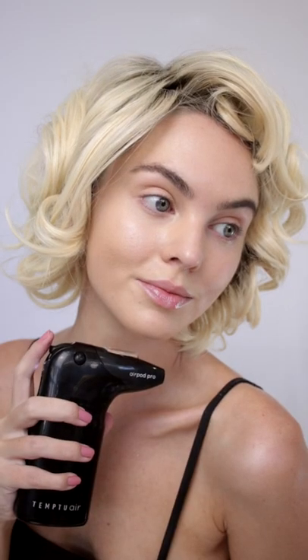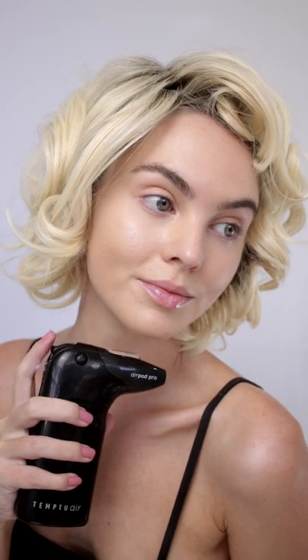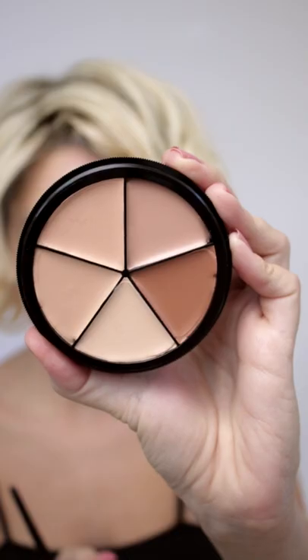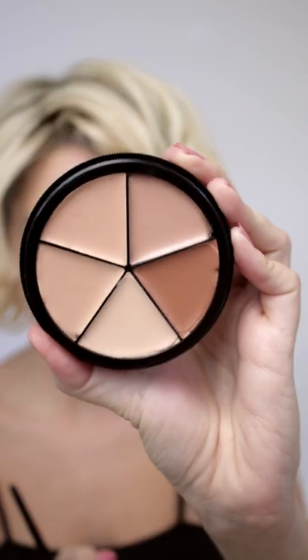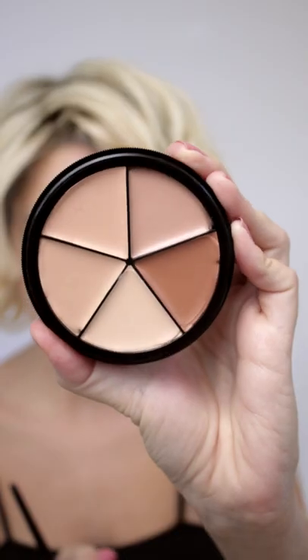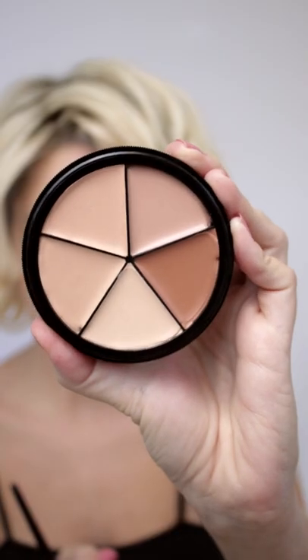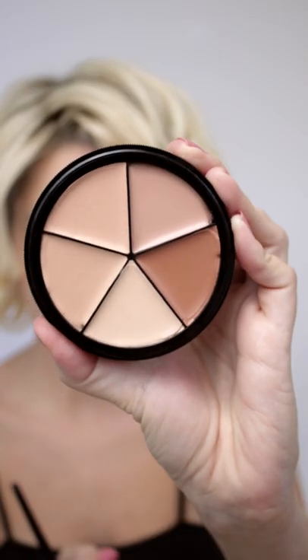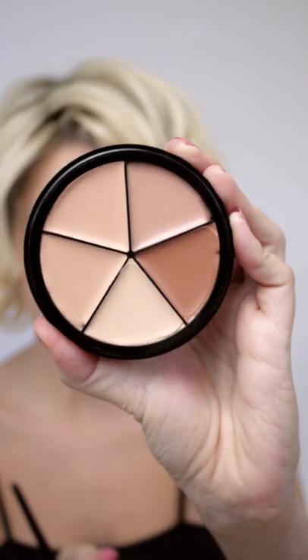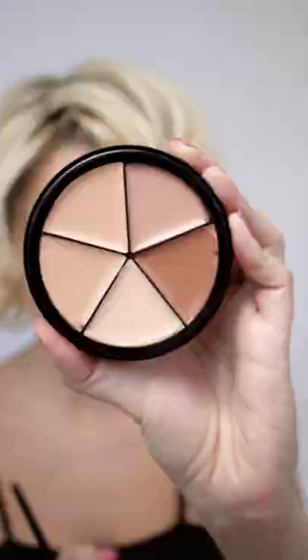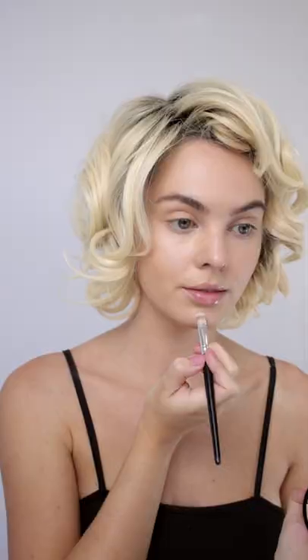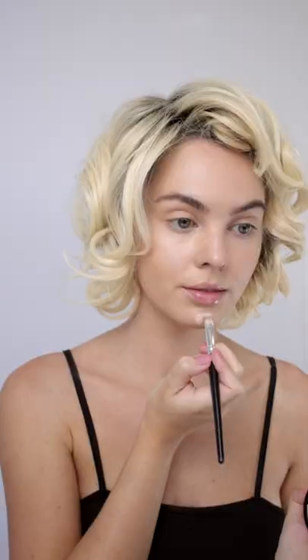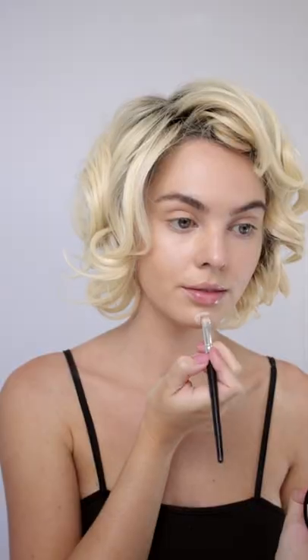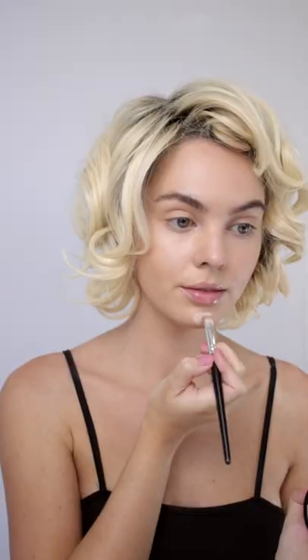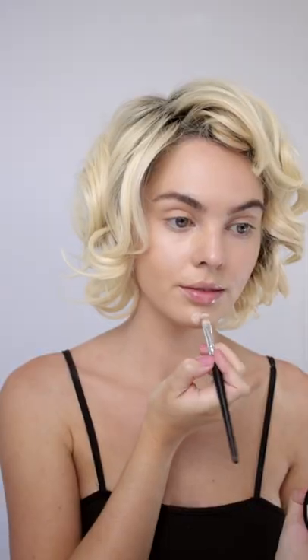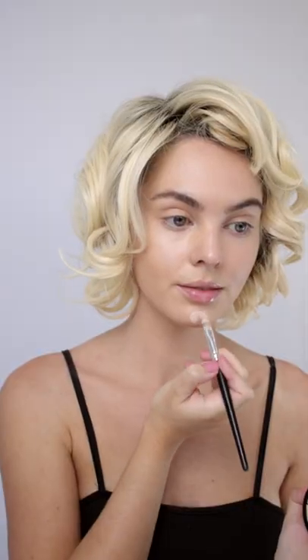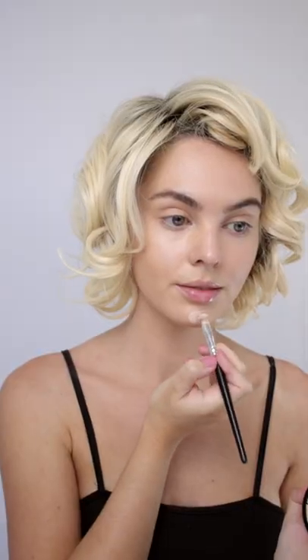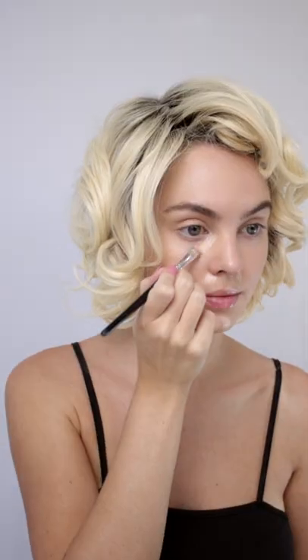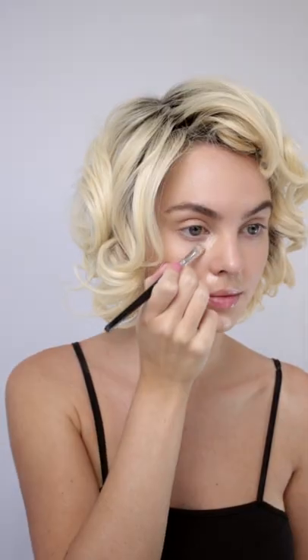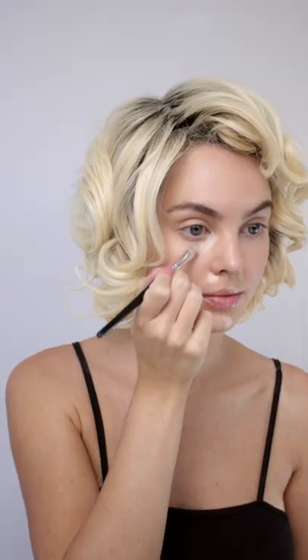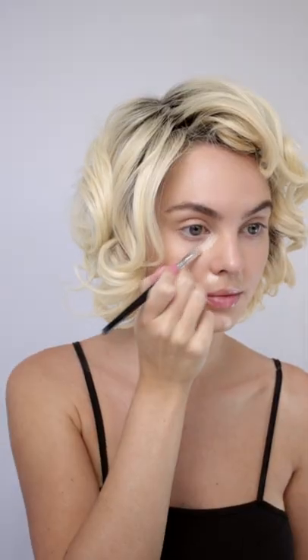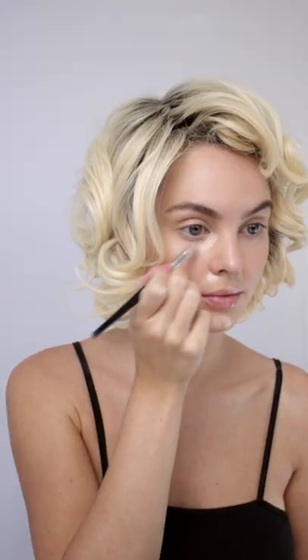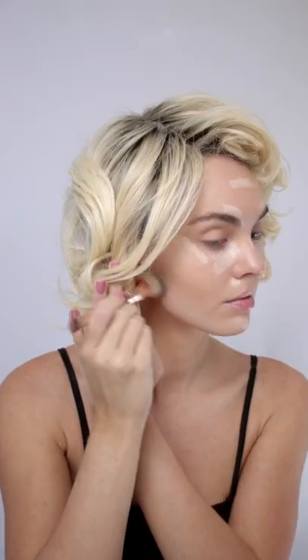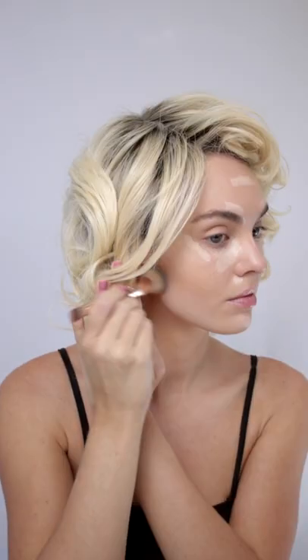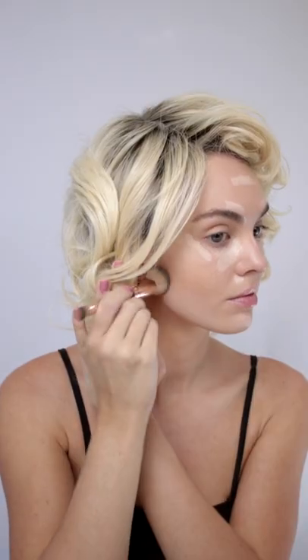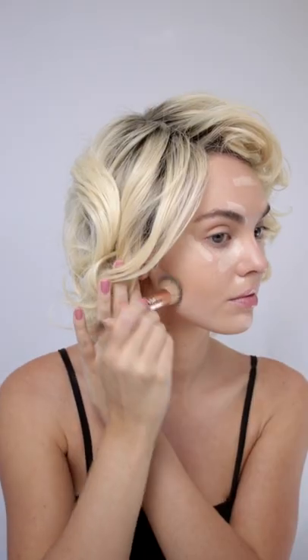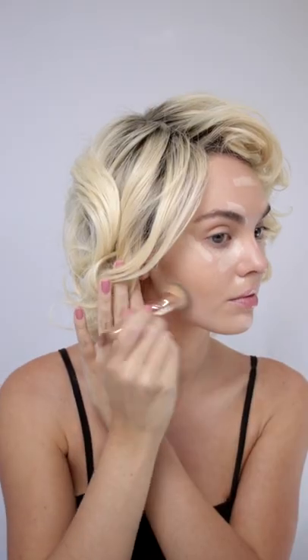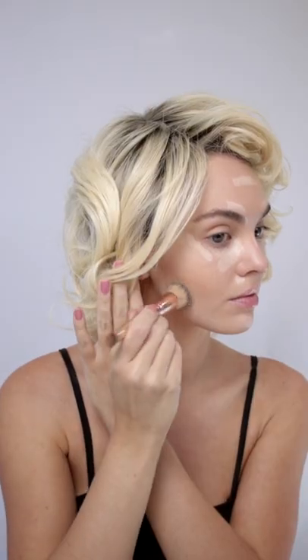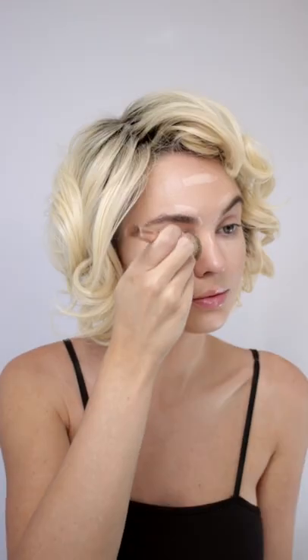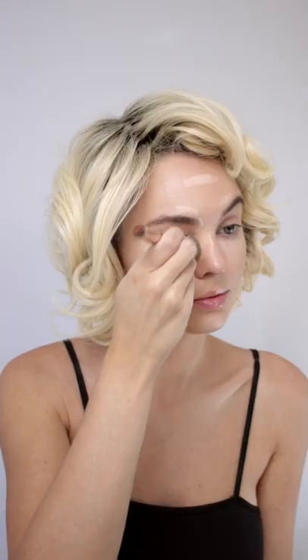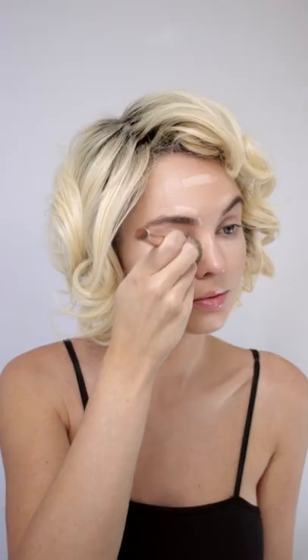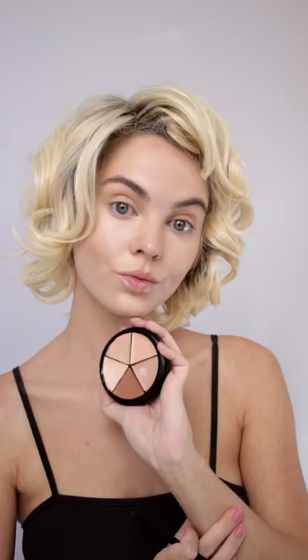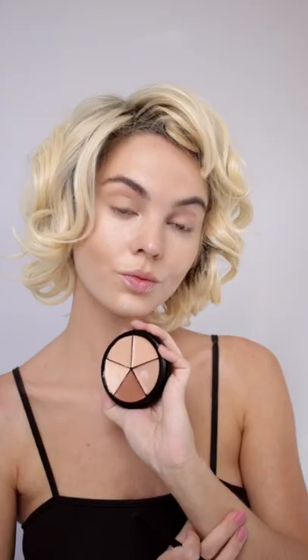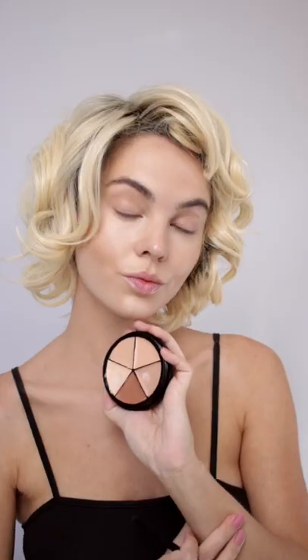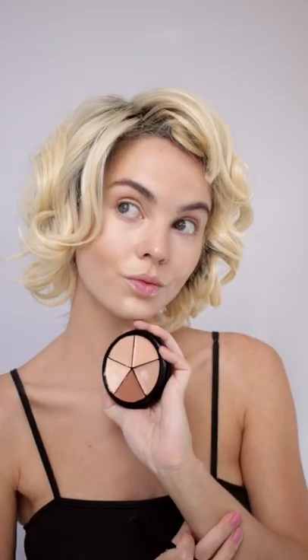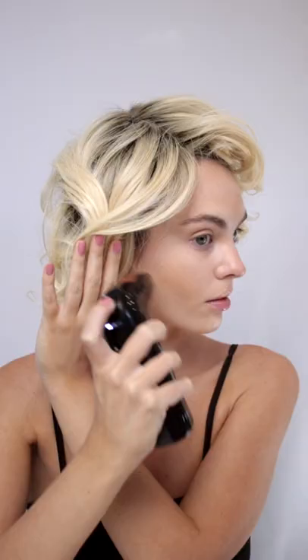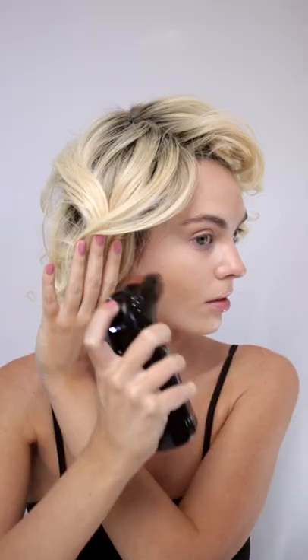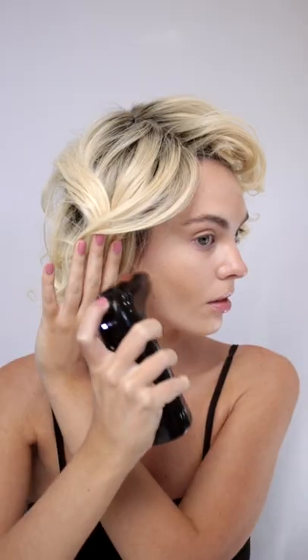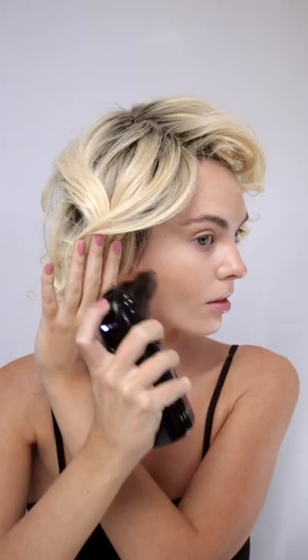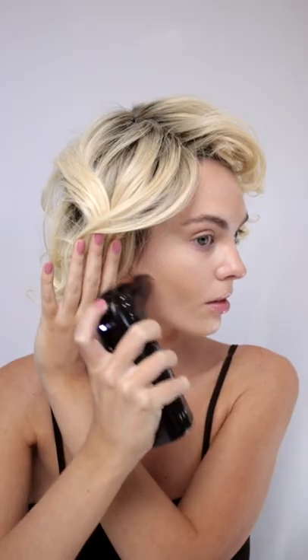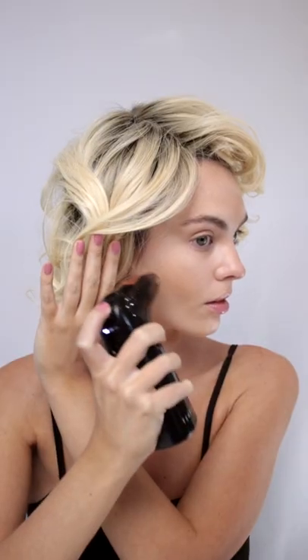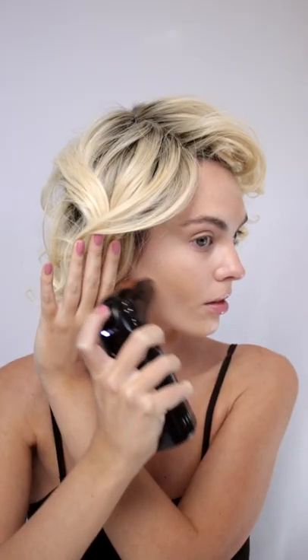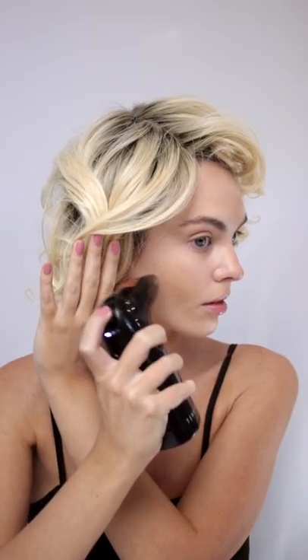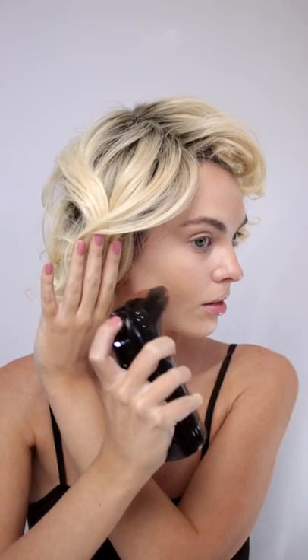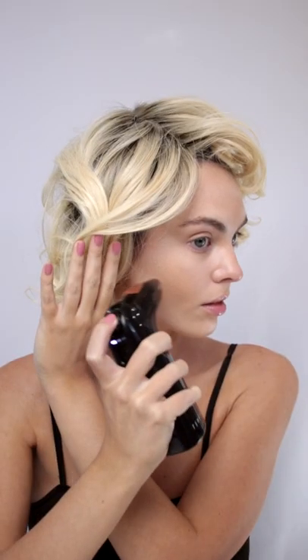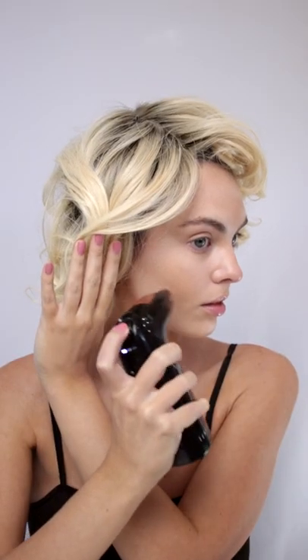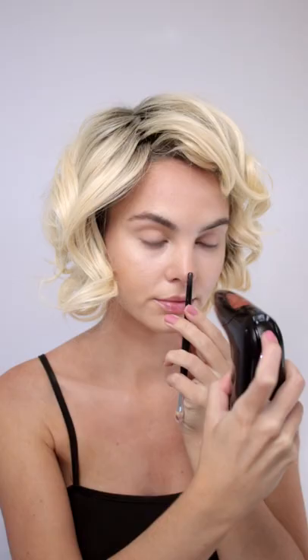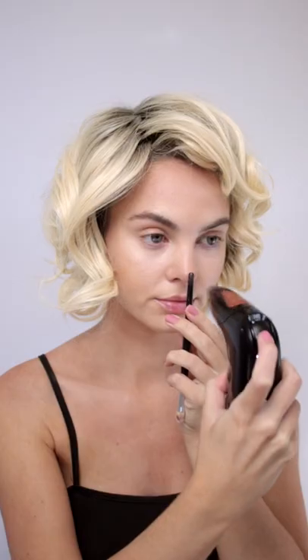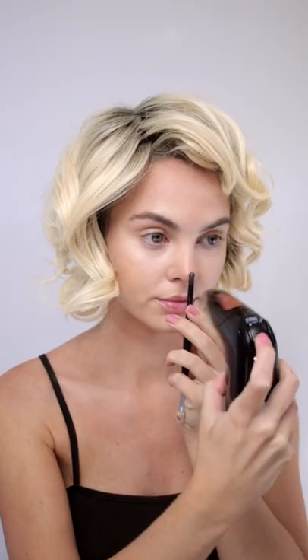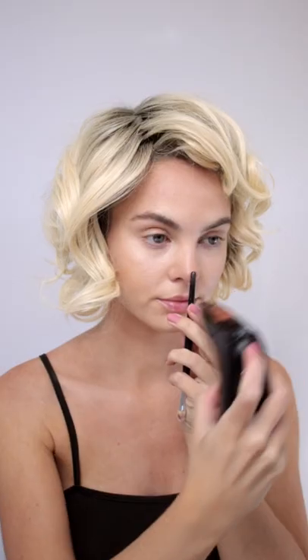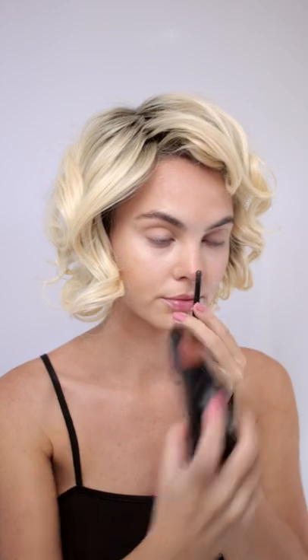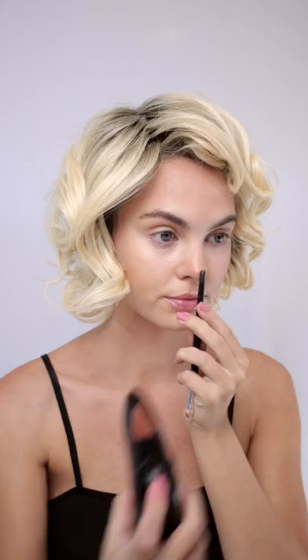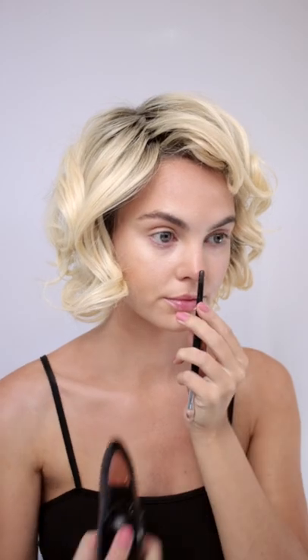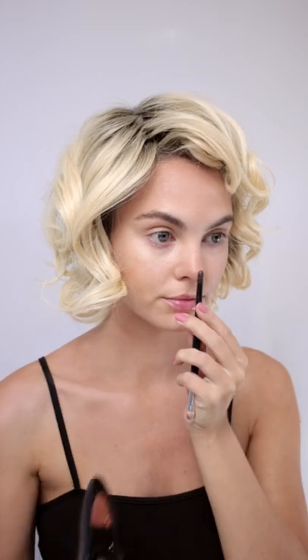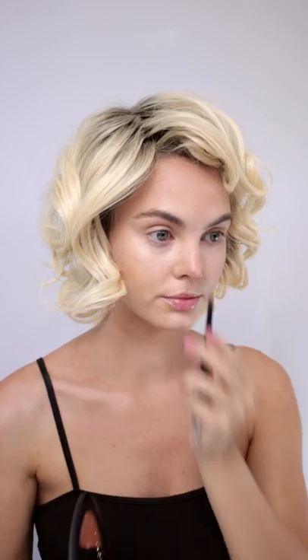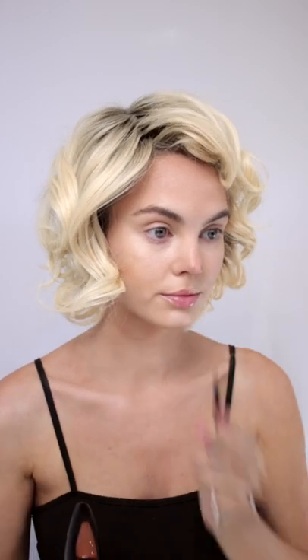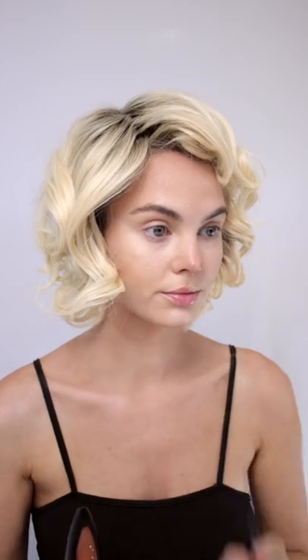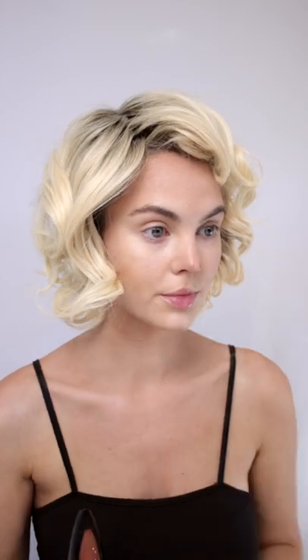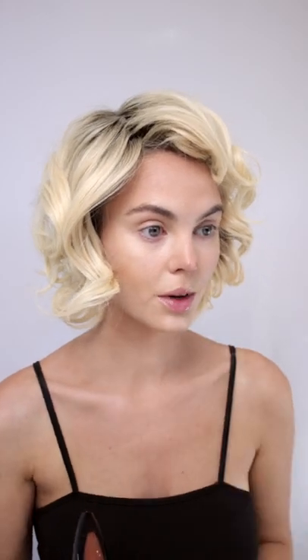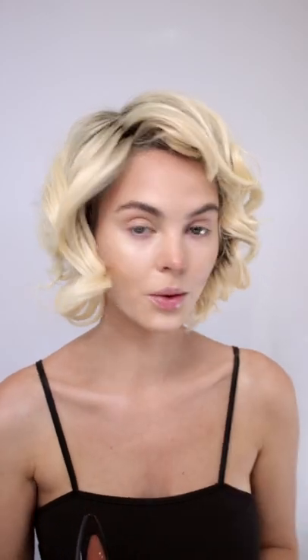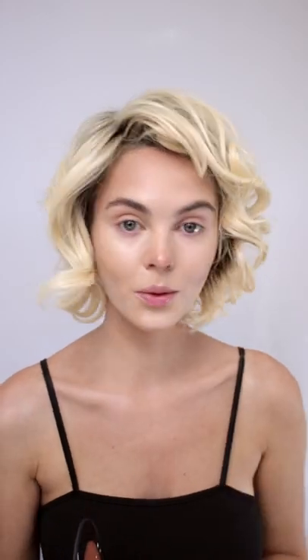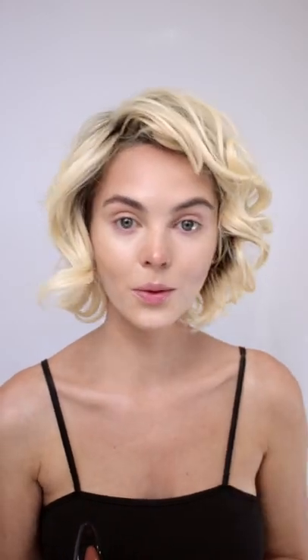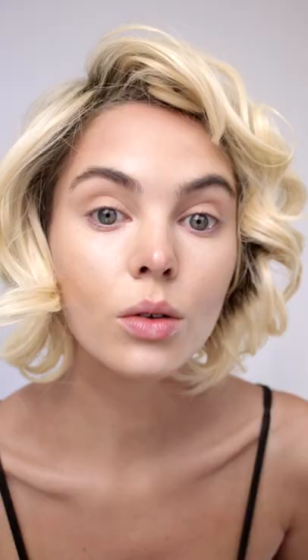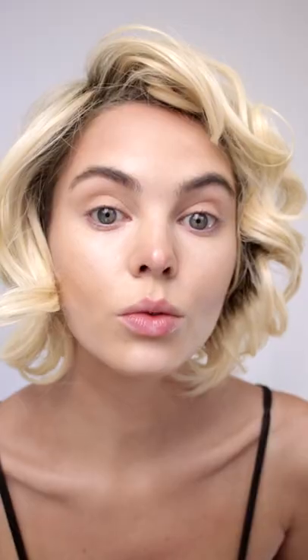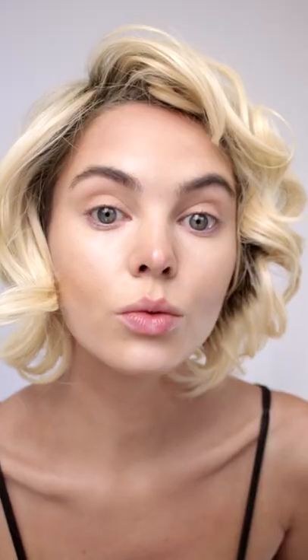Next step, highlighting the center of the face. Some soft contouring to give myself a snatched nose inspired by the actress.